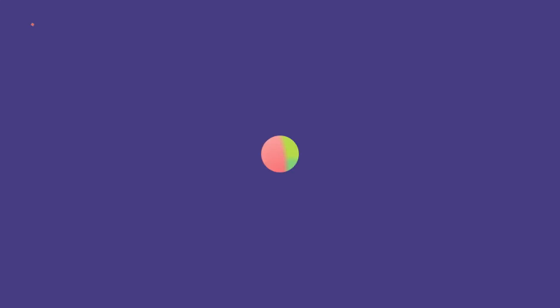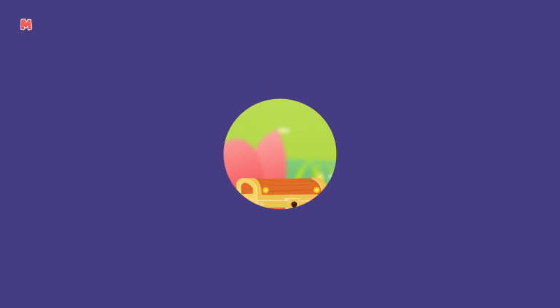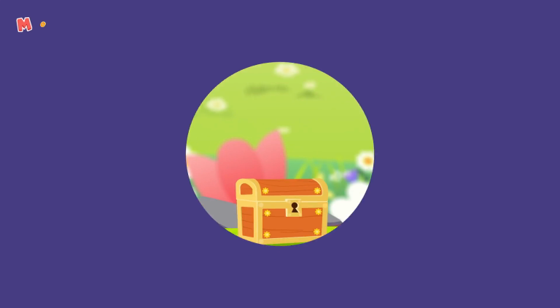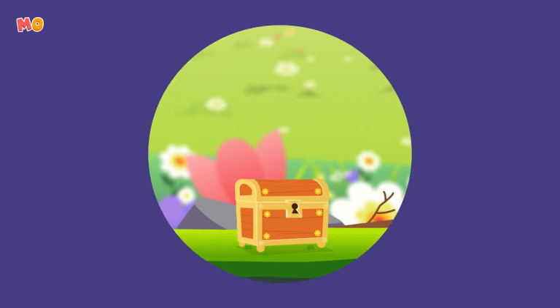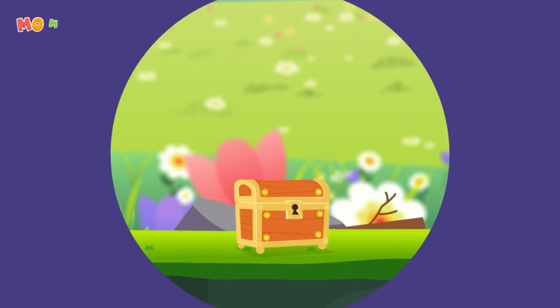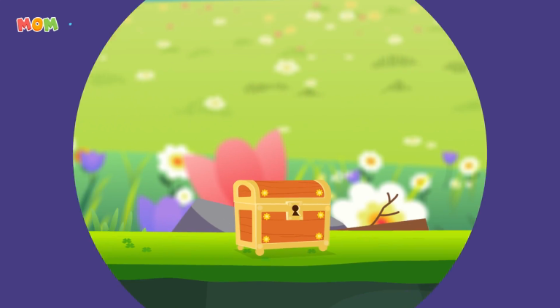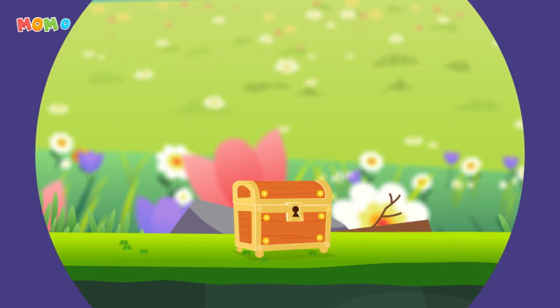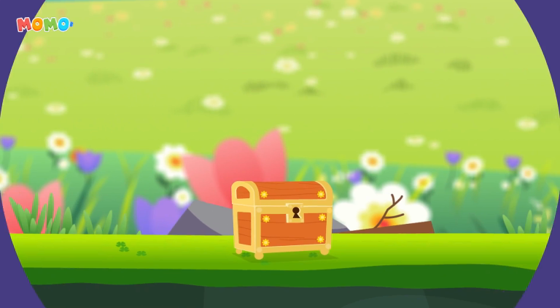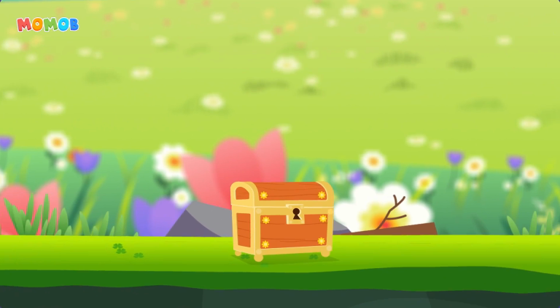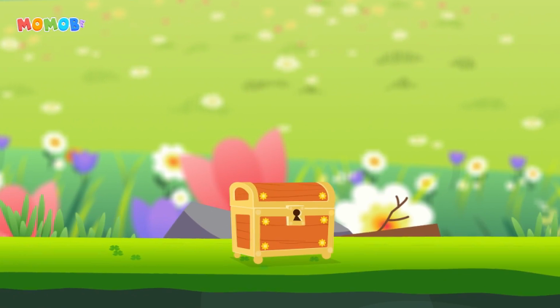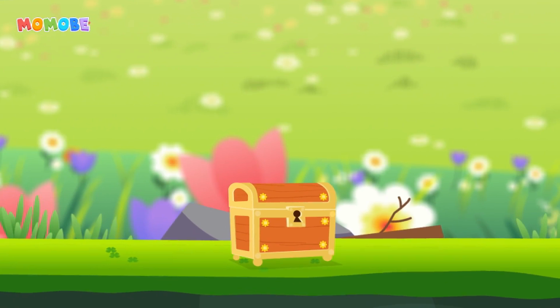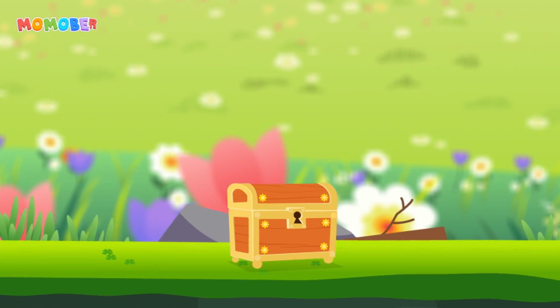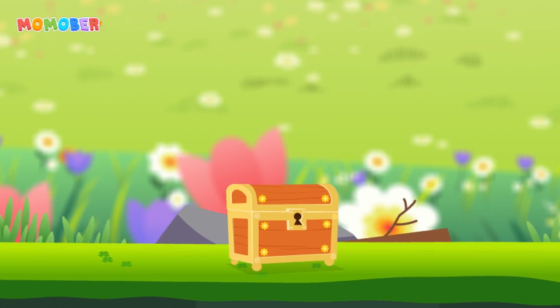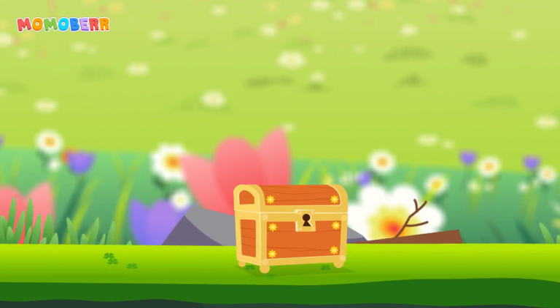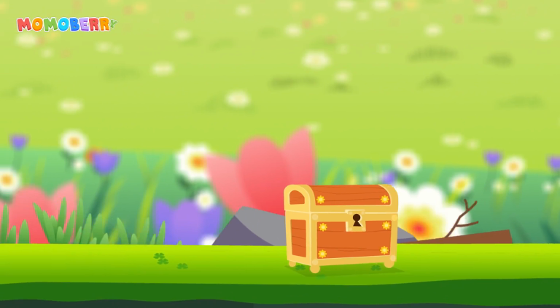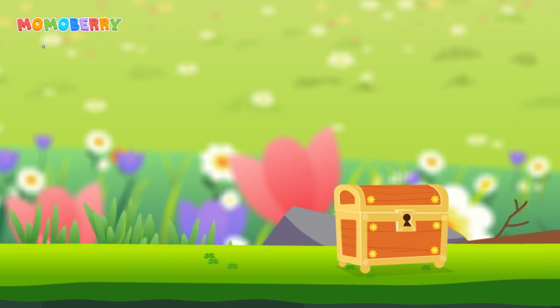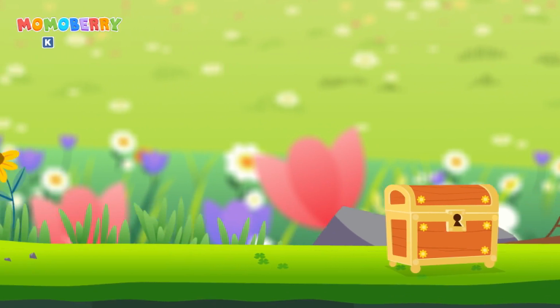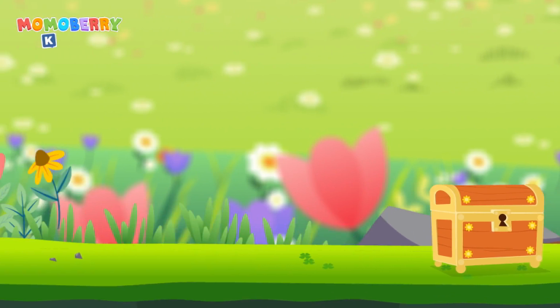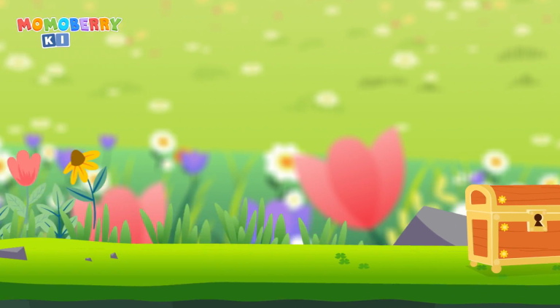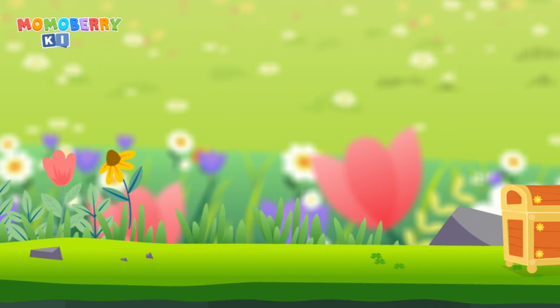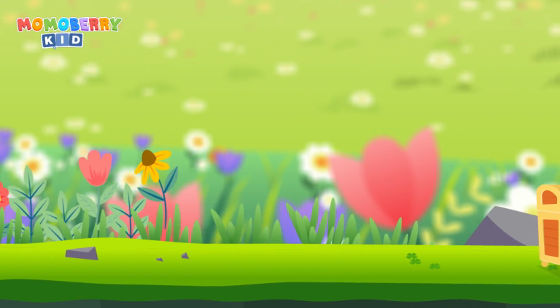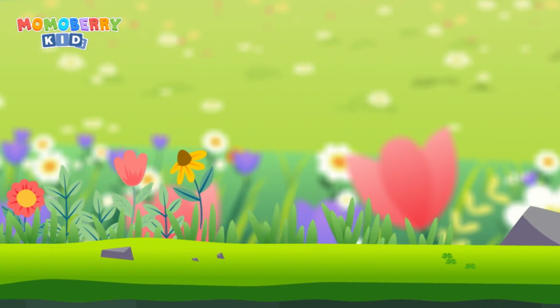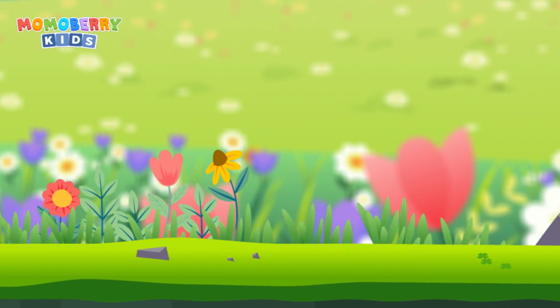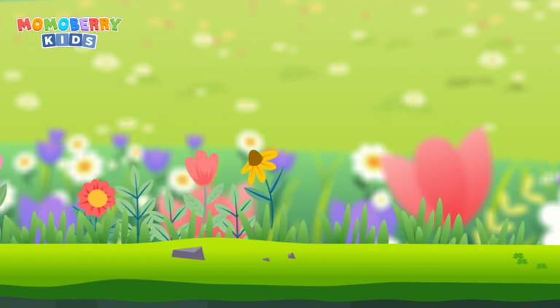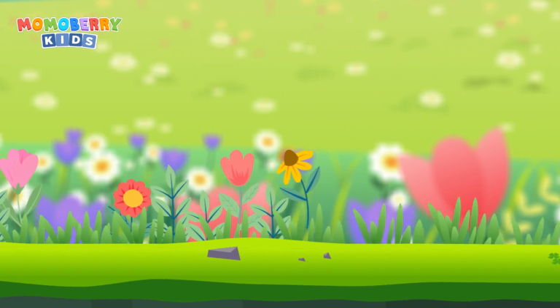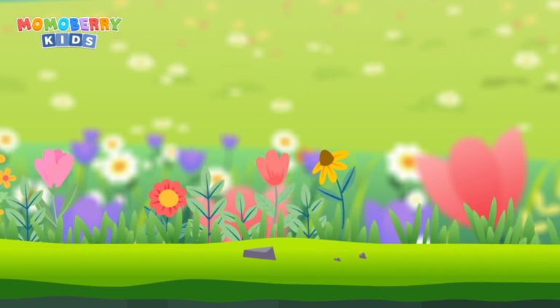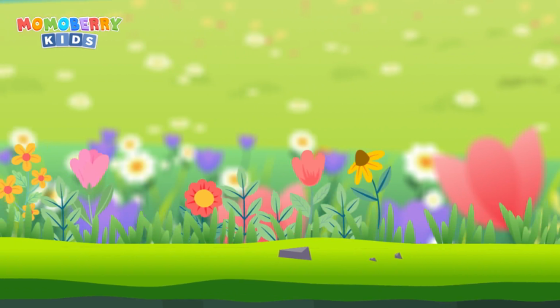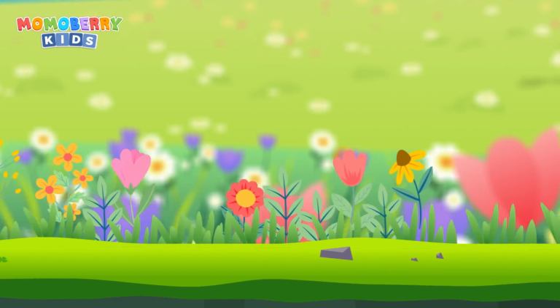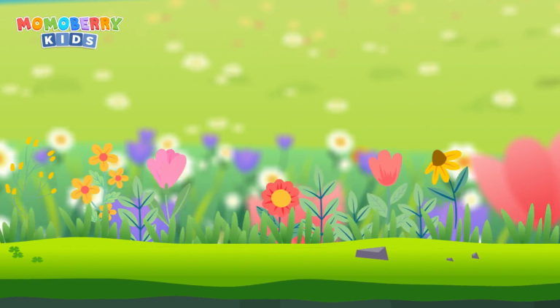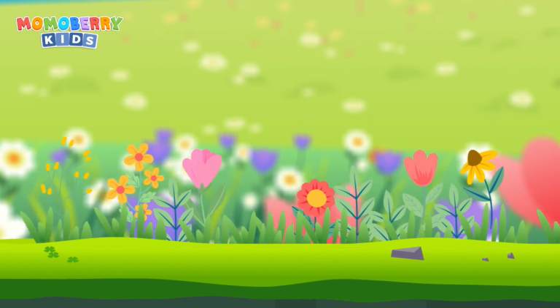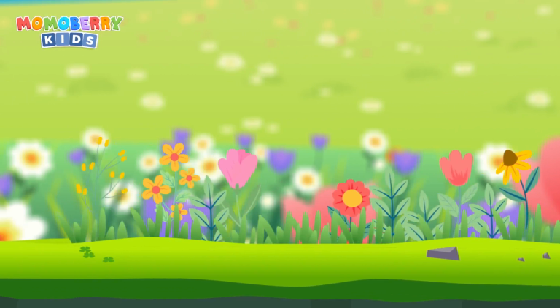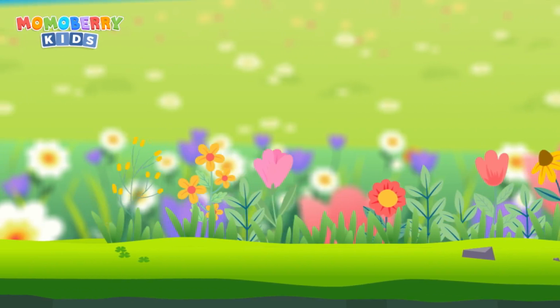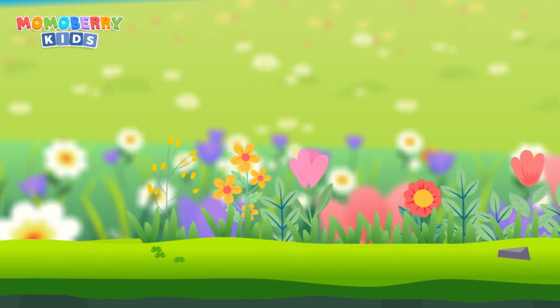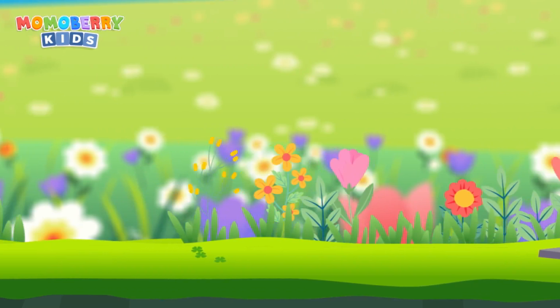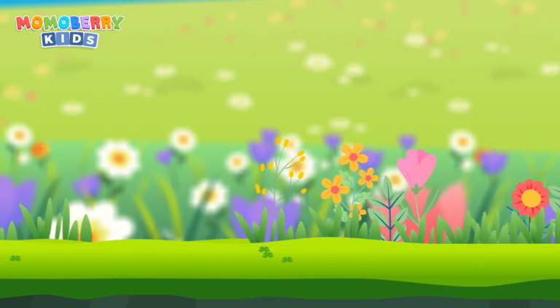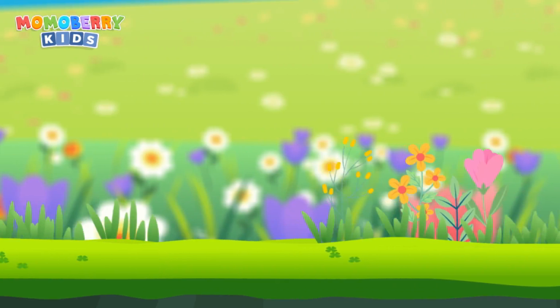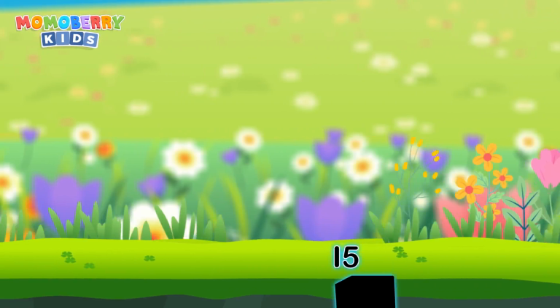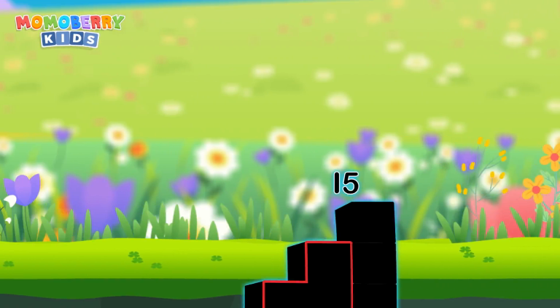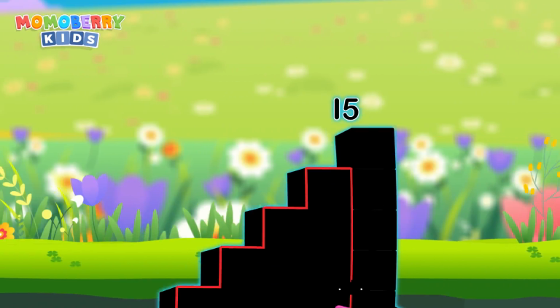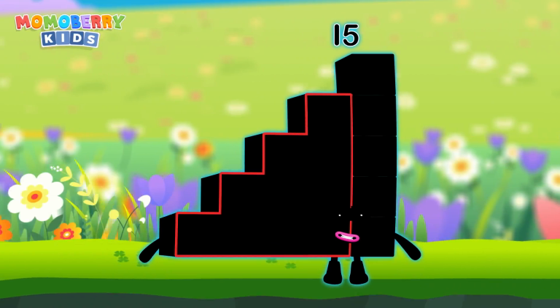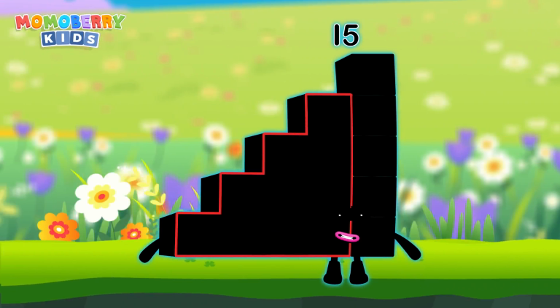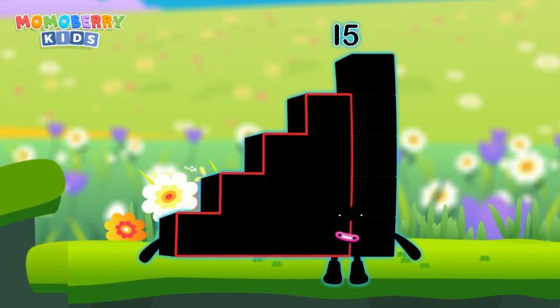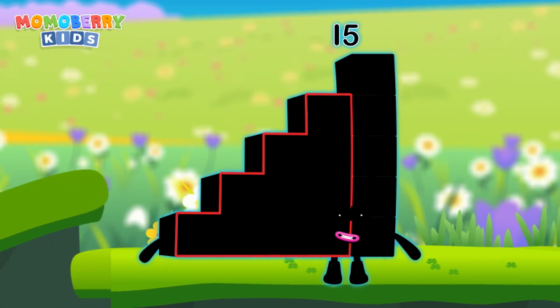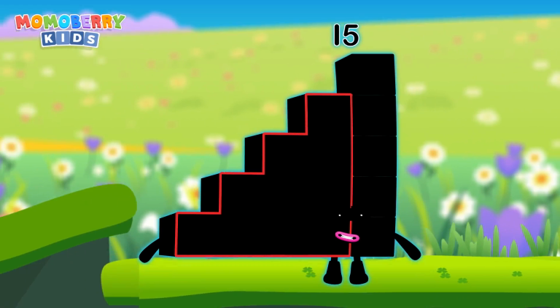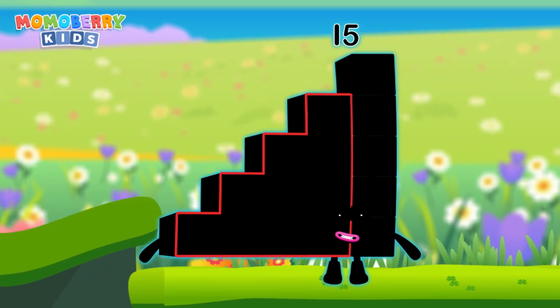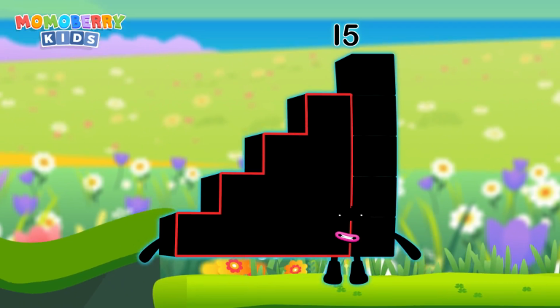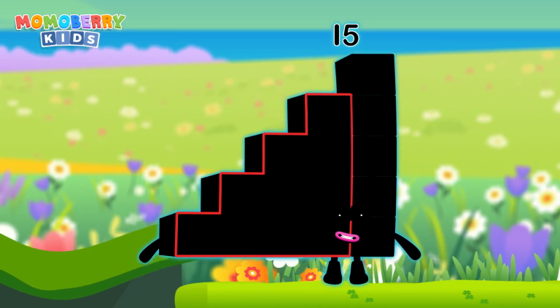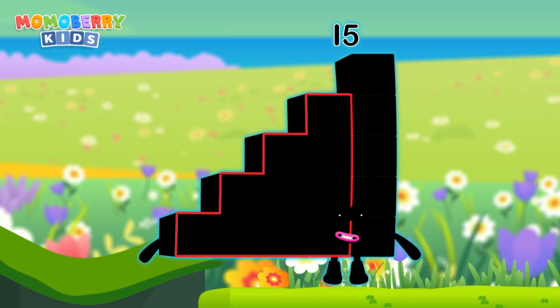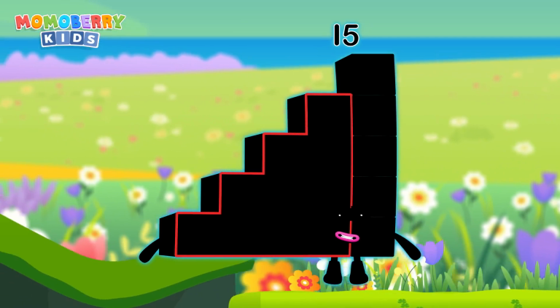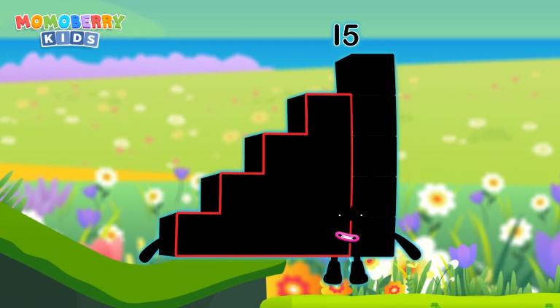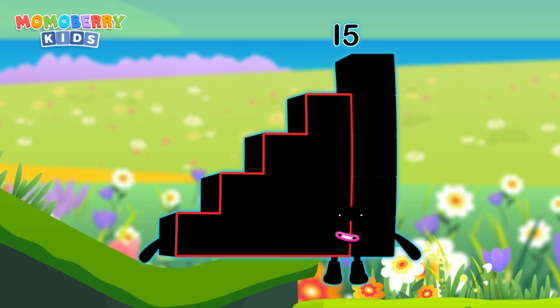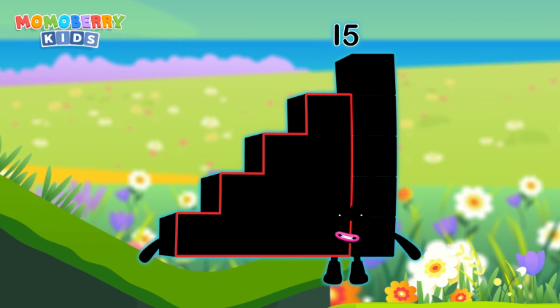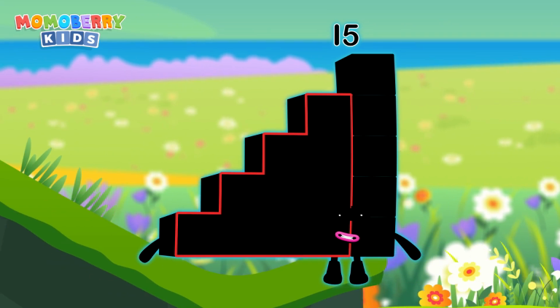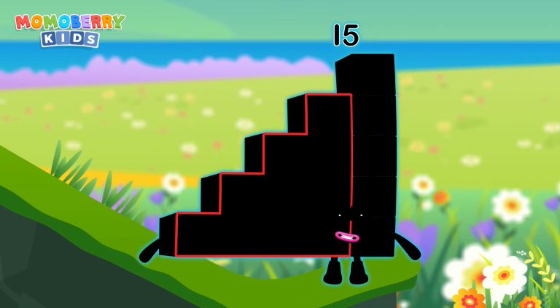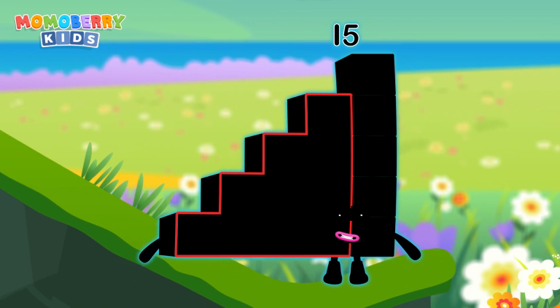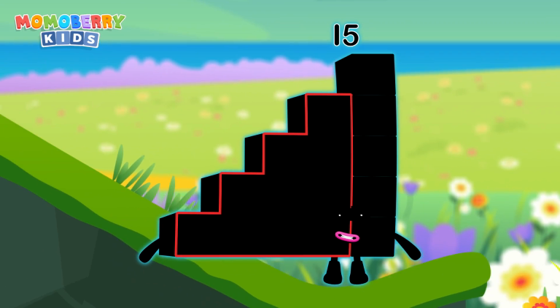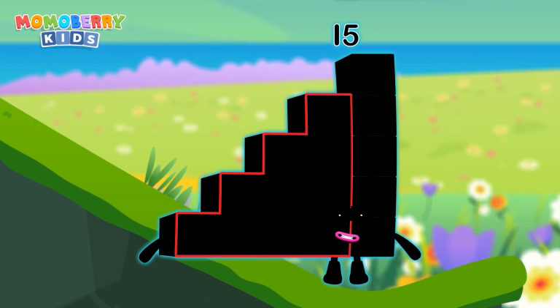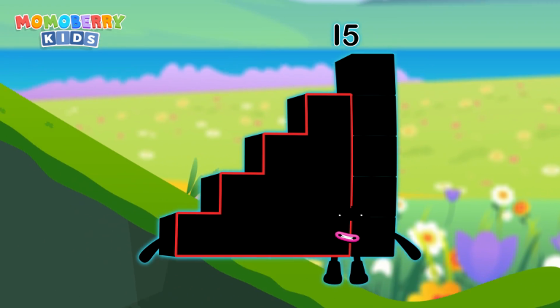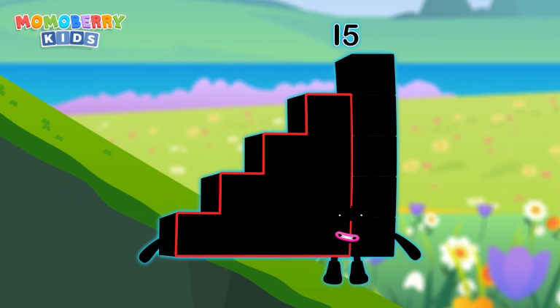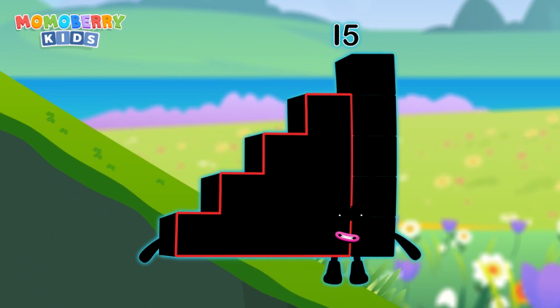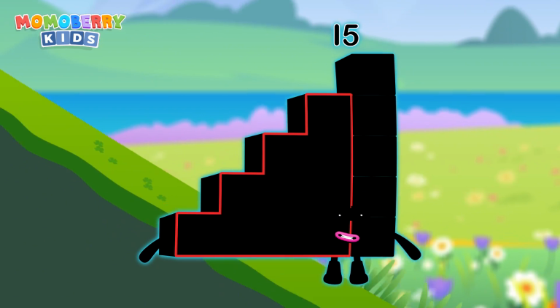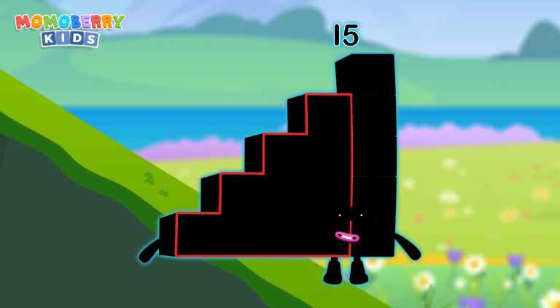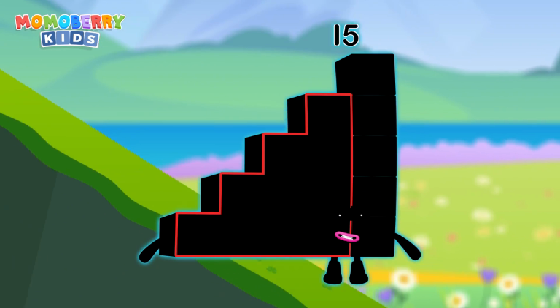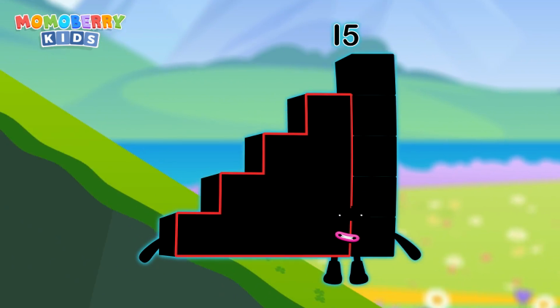It's time for some number magic fun! Can you solve the puzzles and help the number blocks reach the treasure?